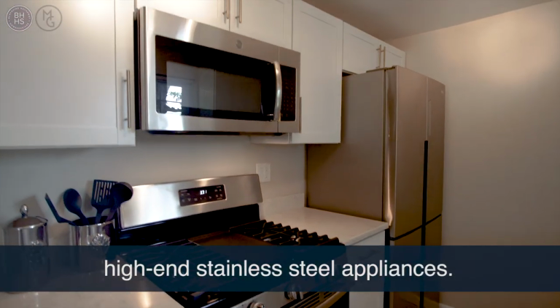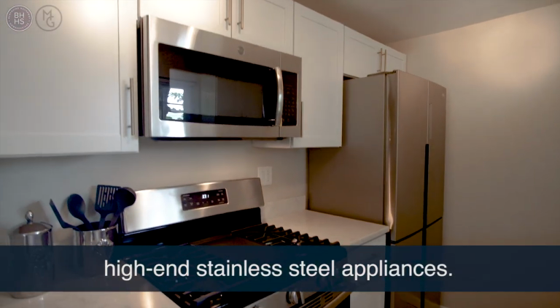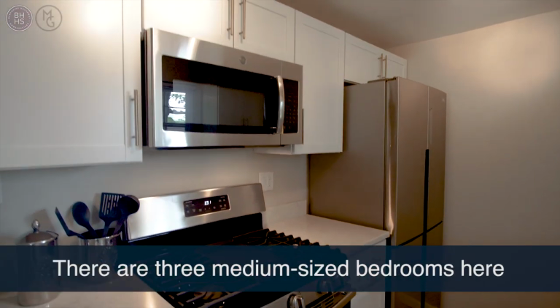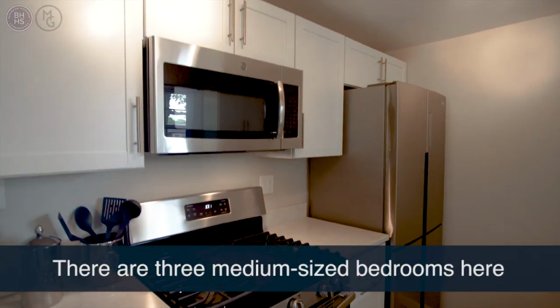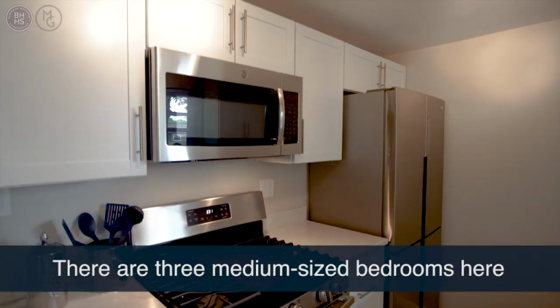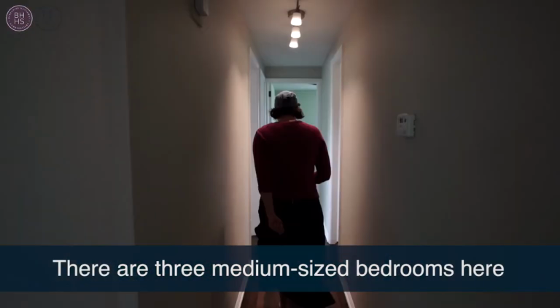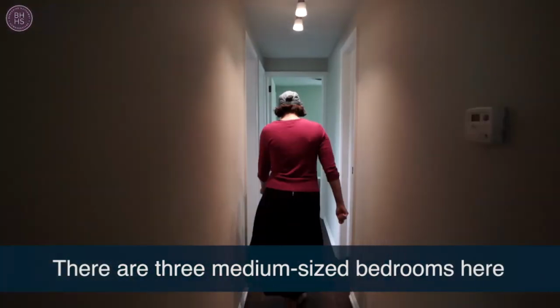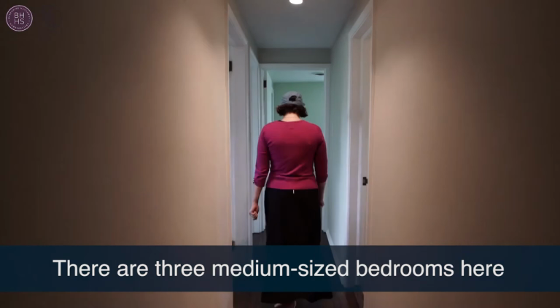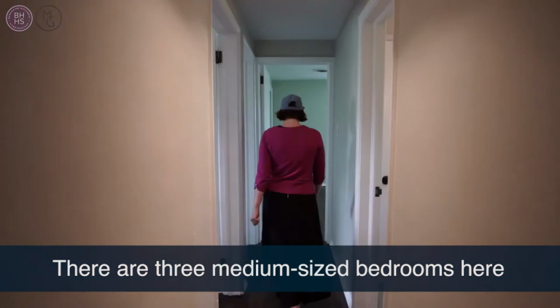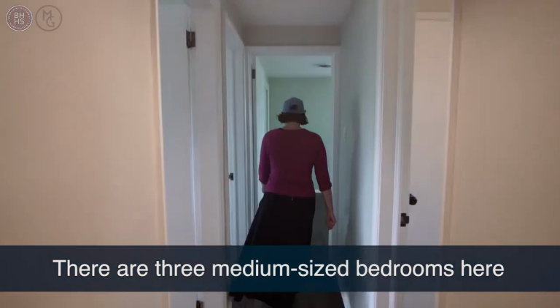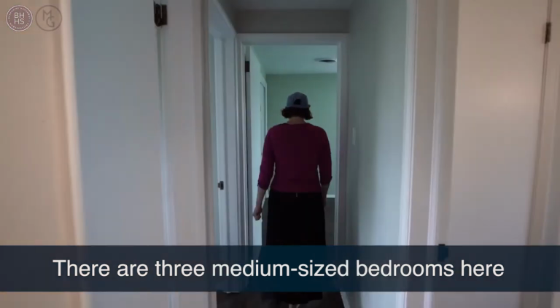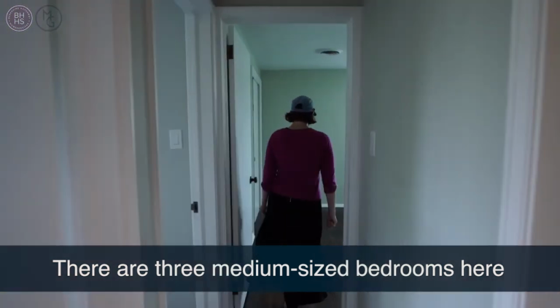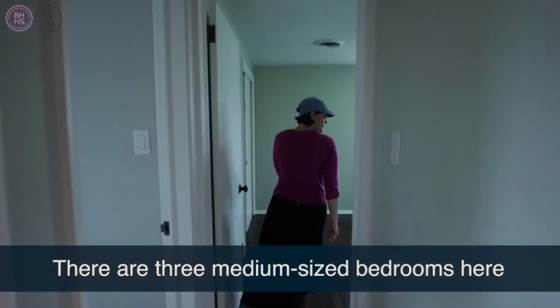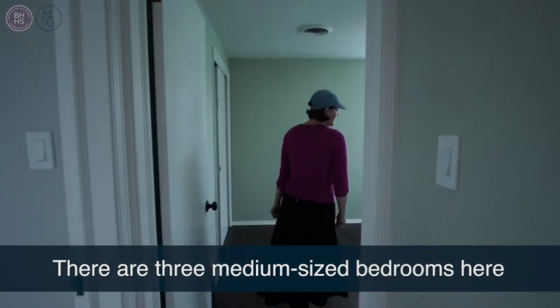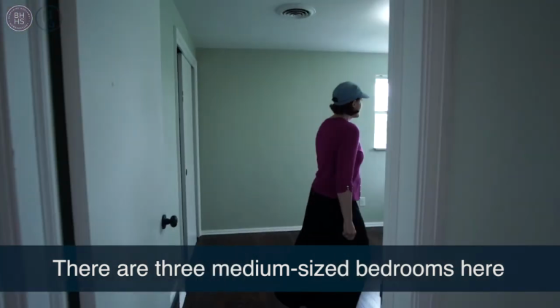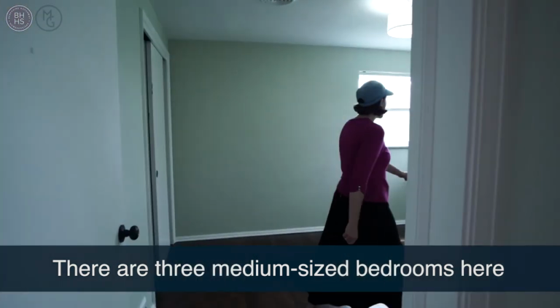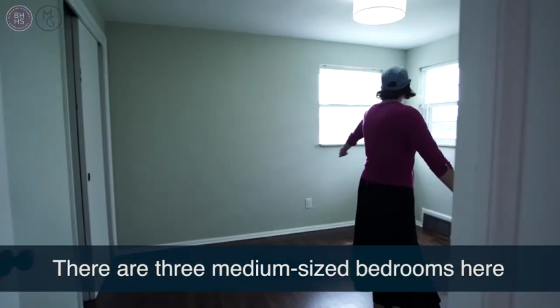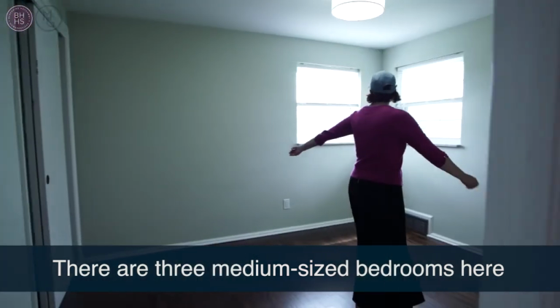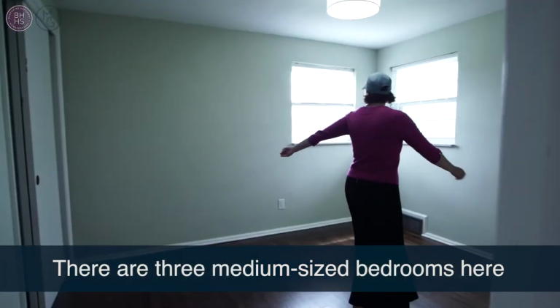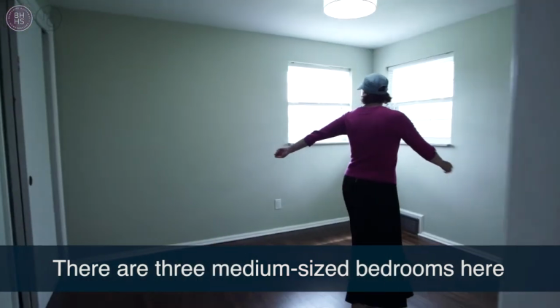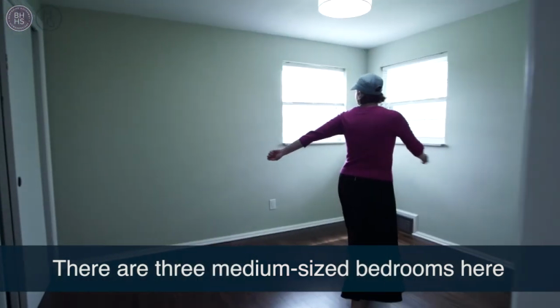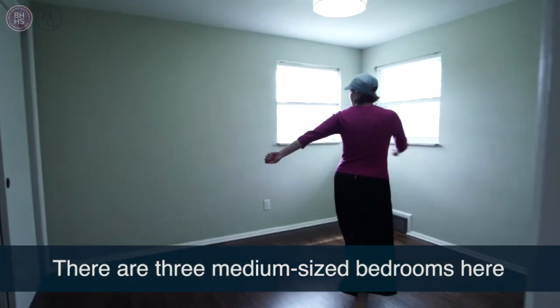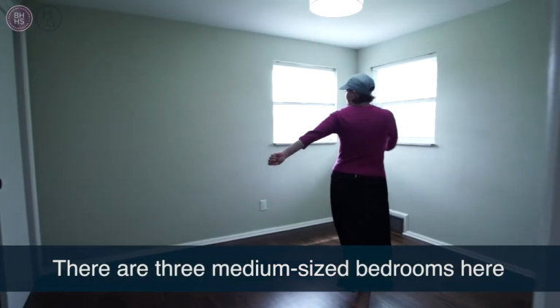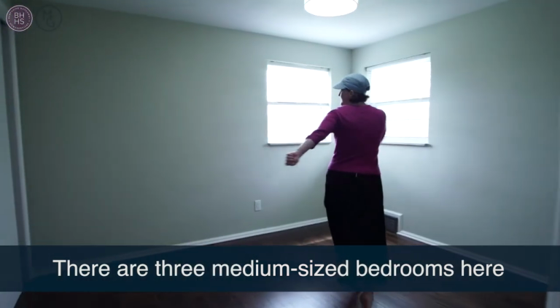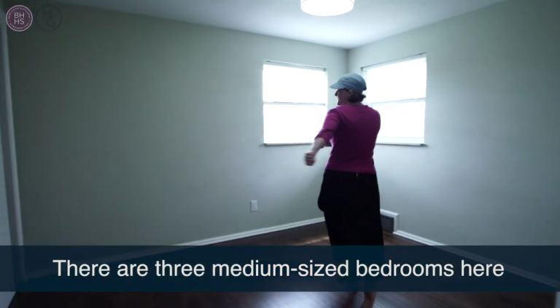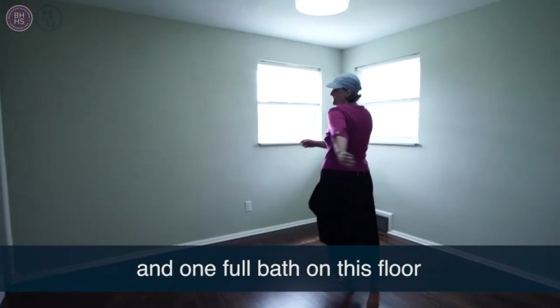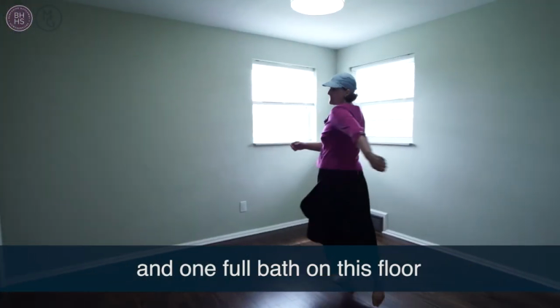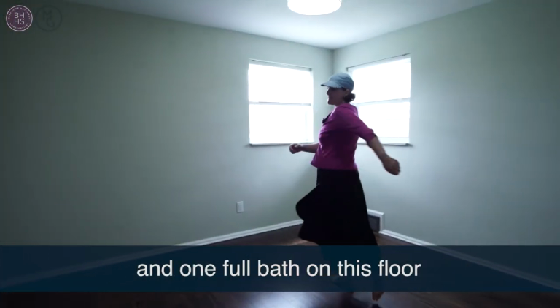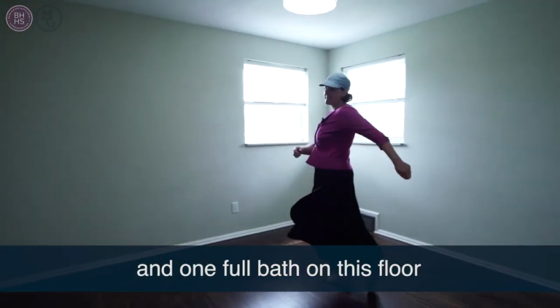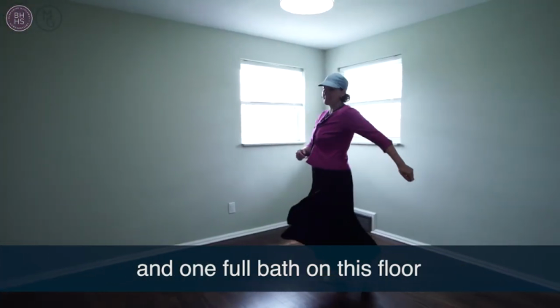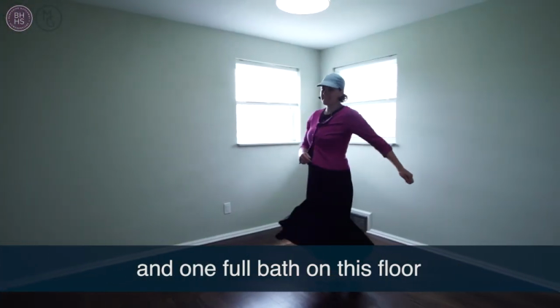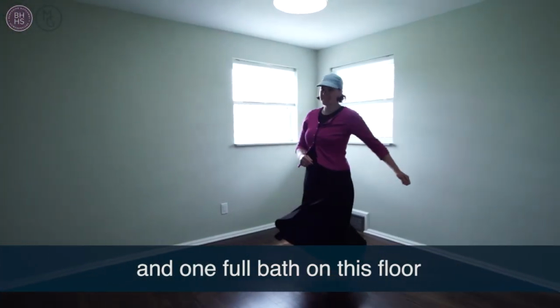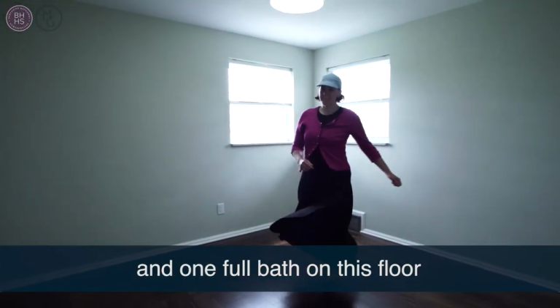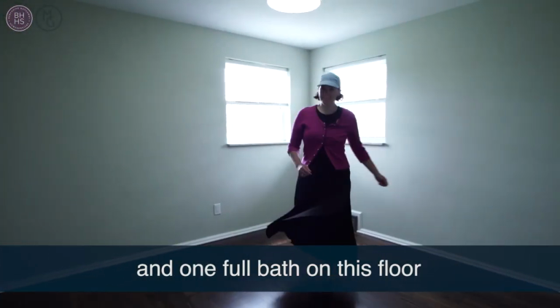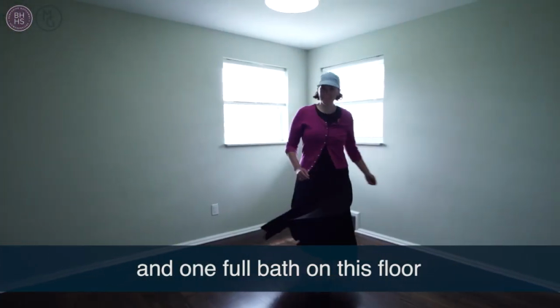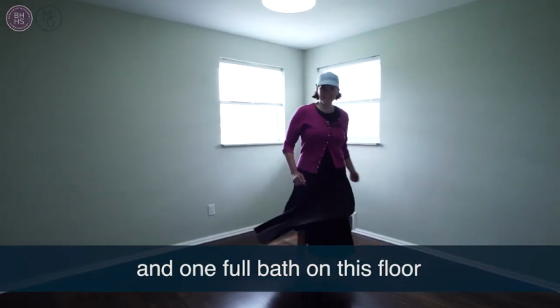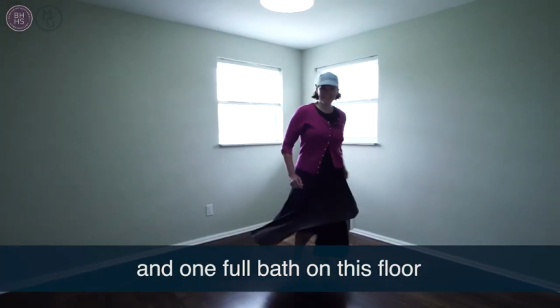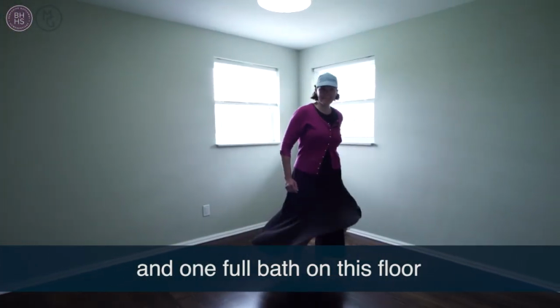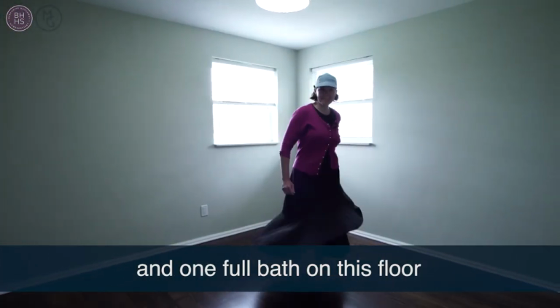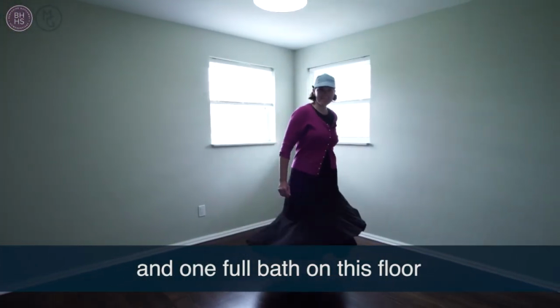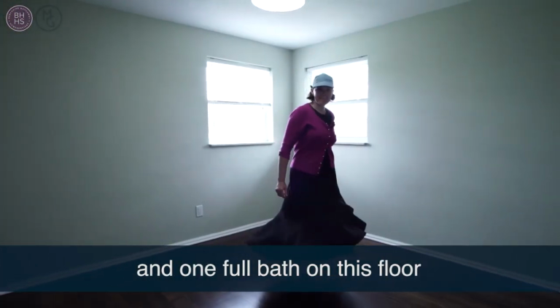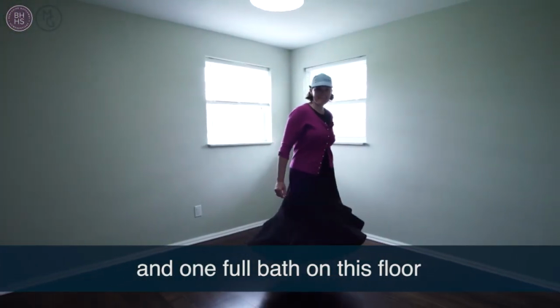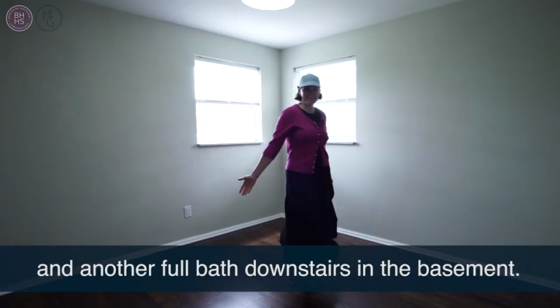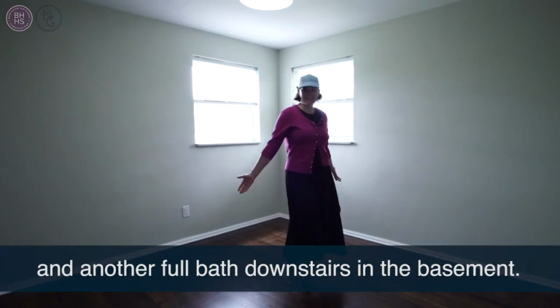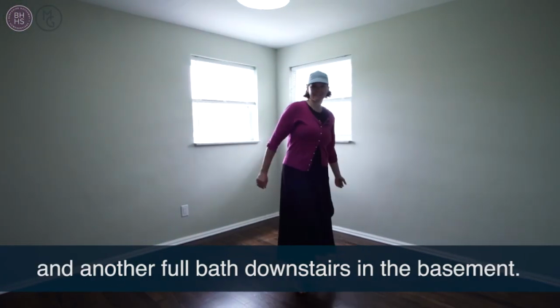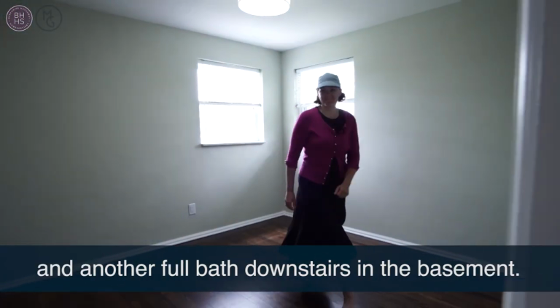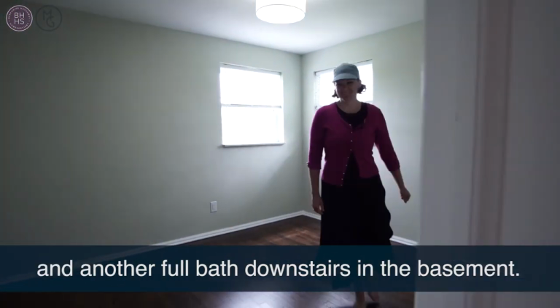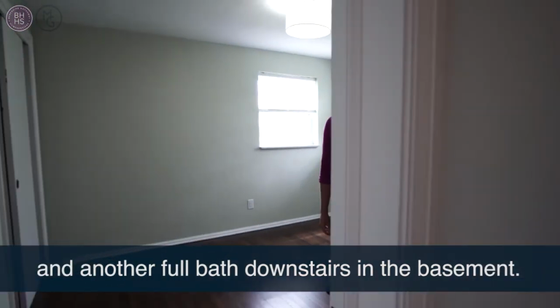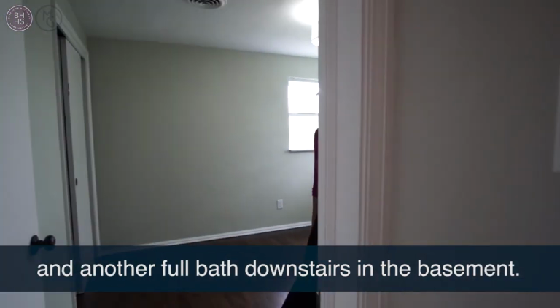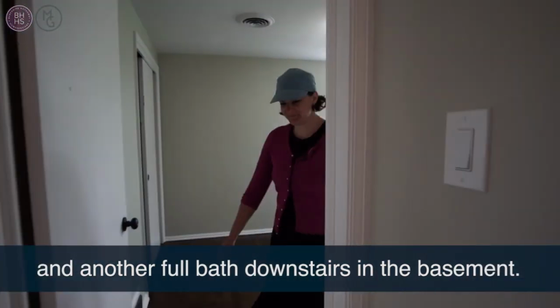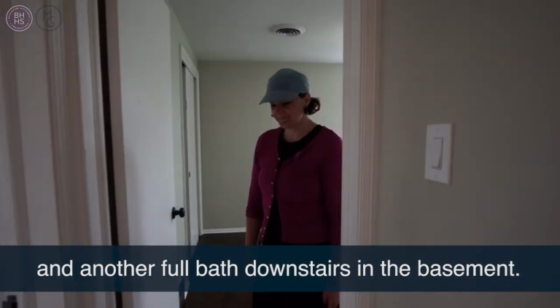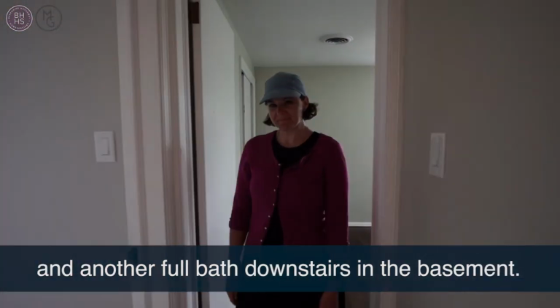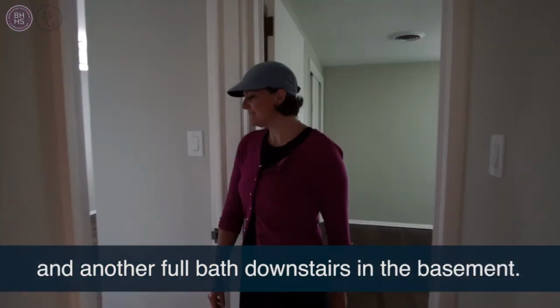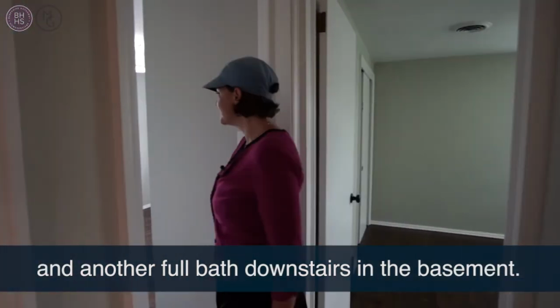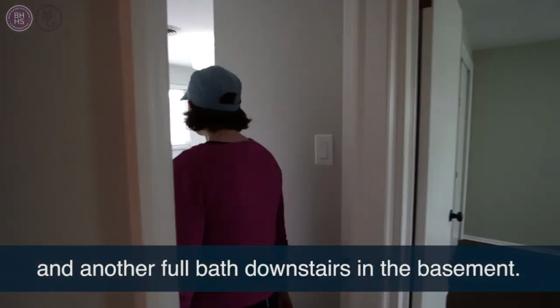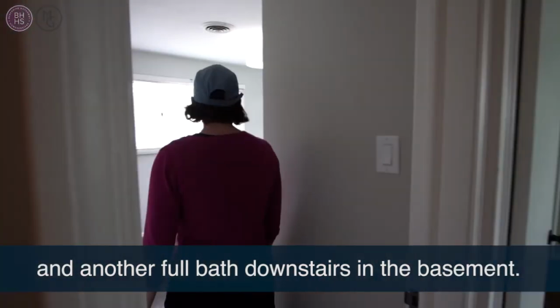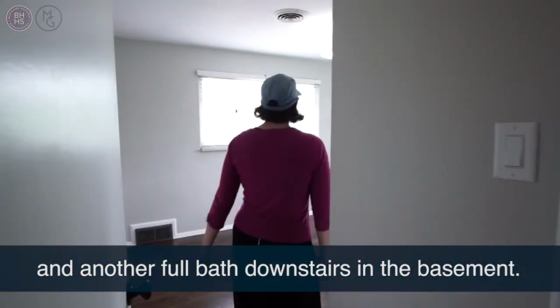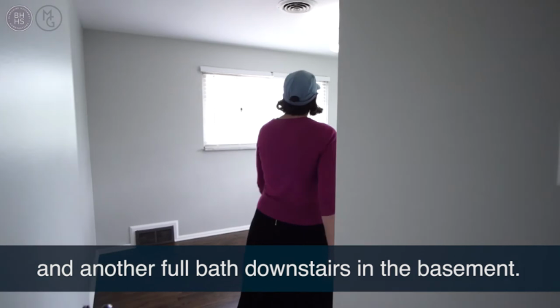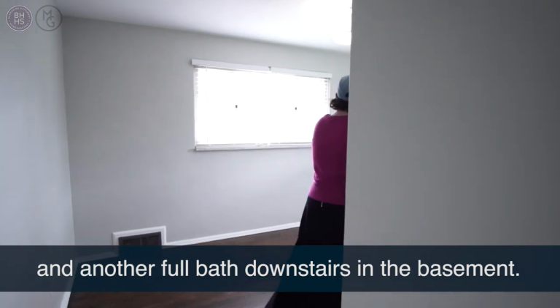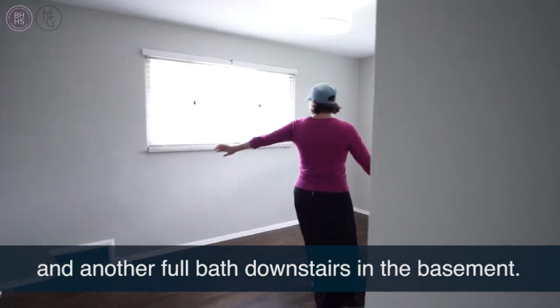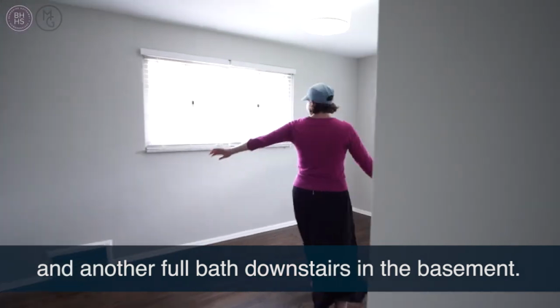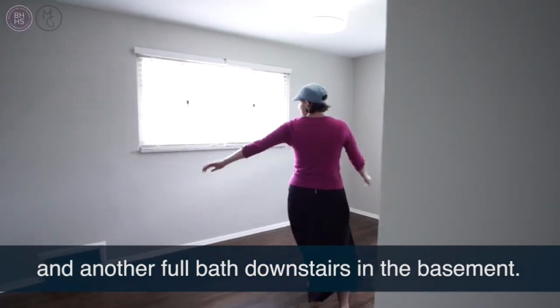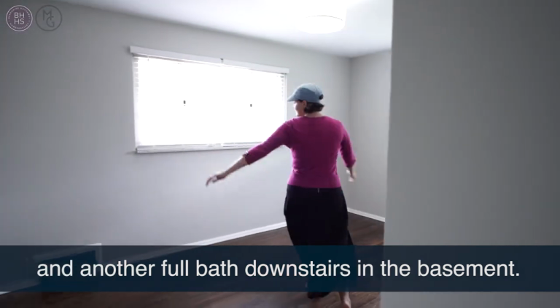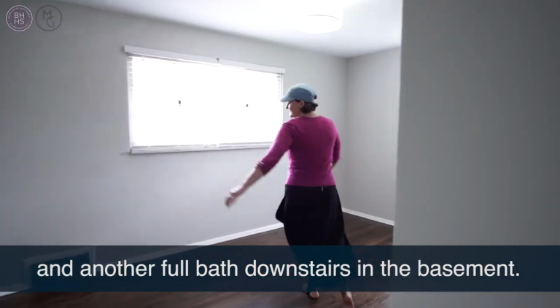There are three medium-sized bedrooms on this floor and one full bath, plus another full bath downstairs in the basement.